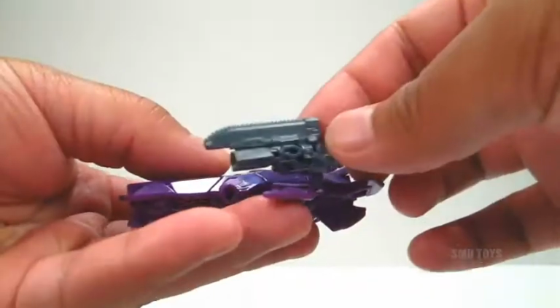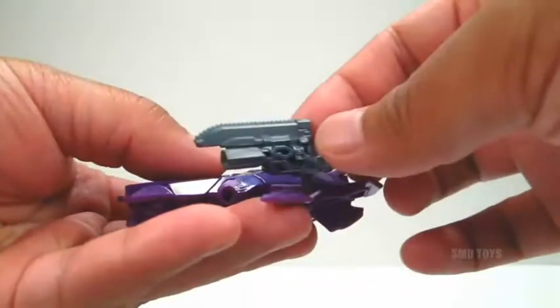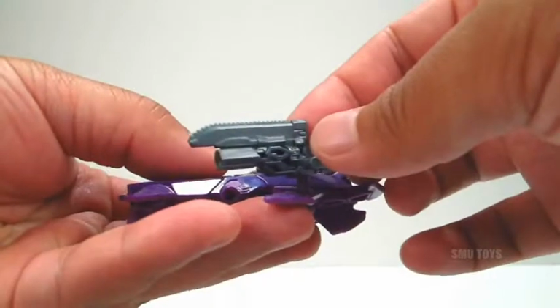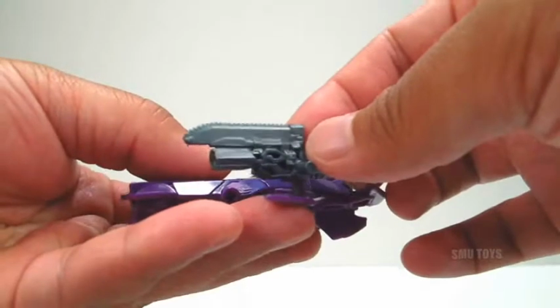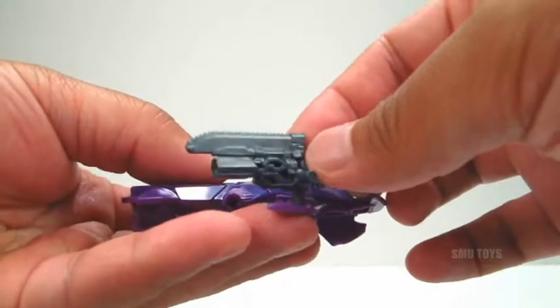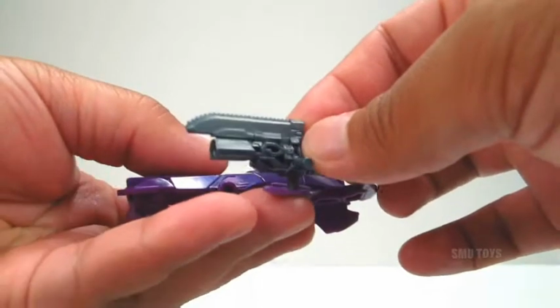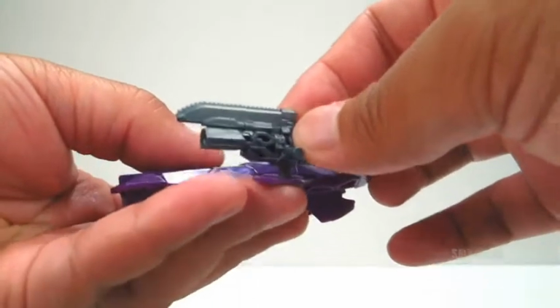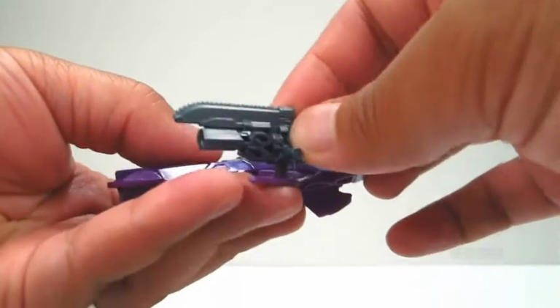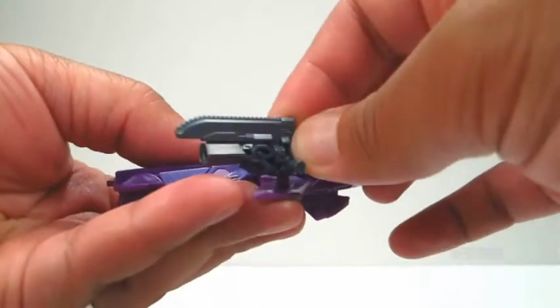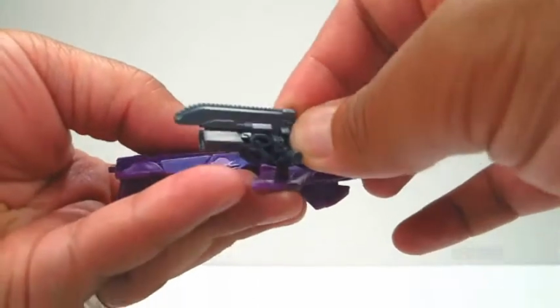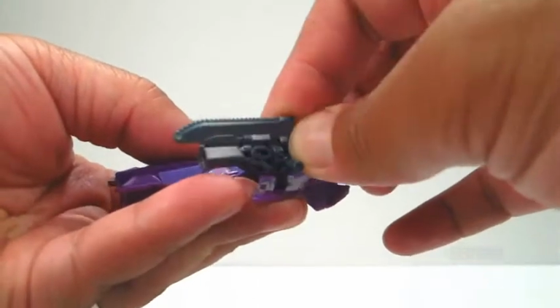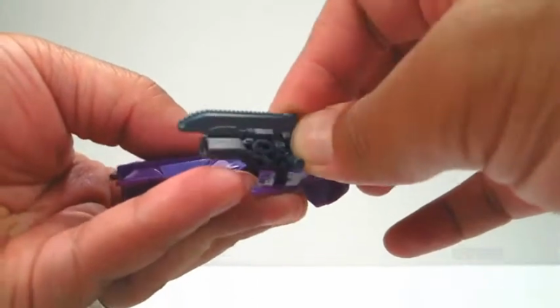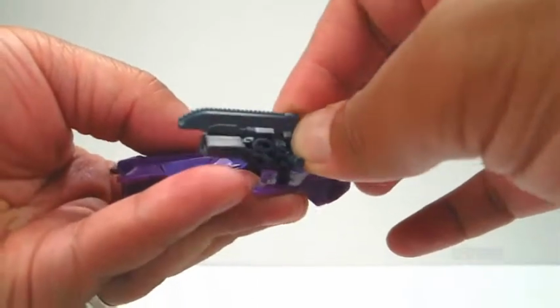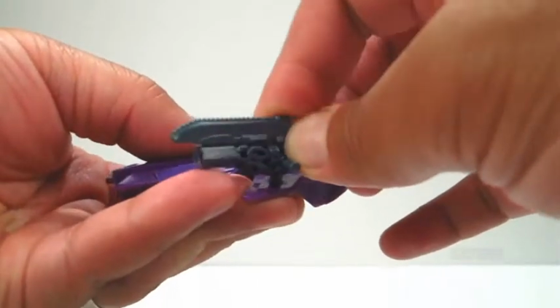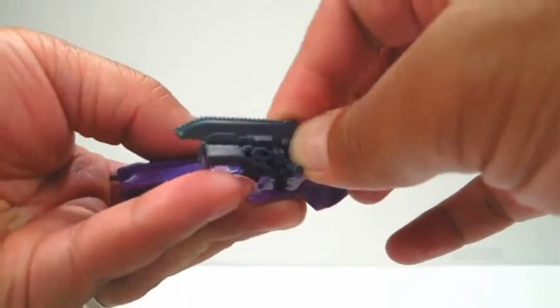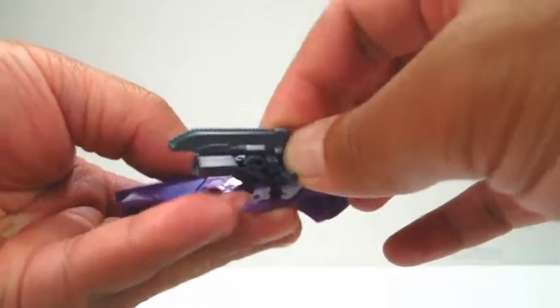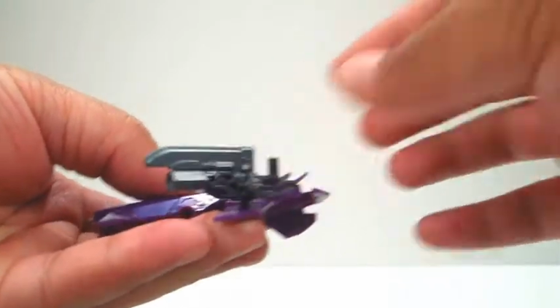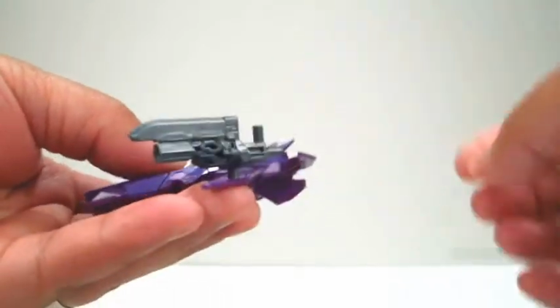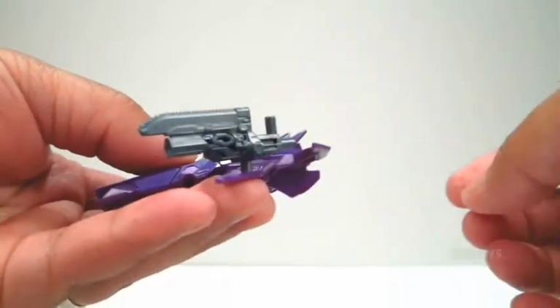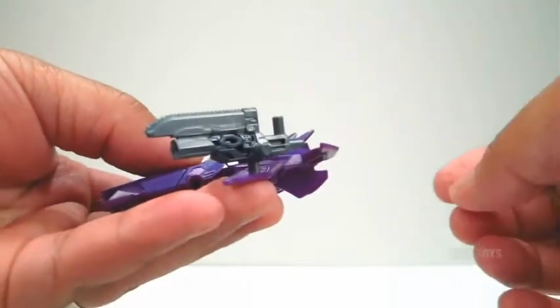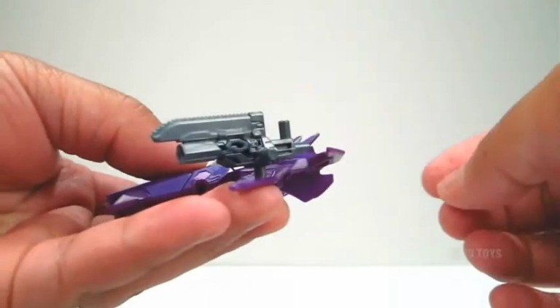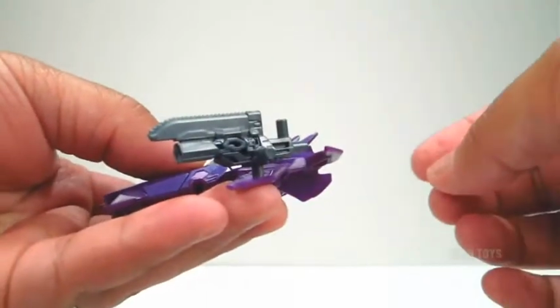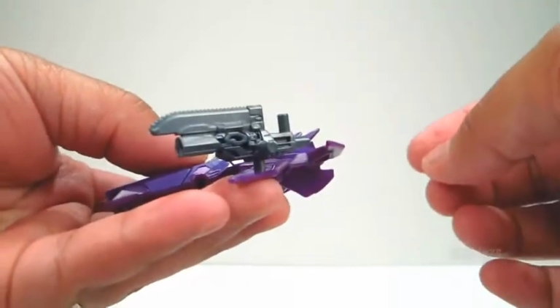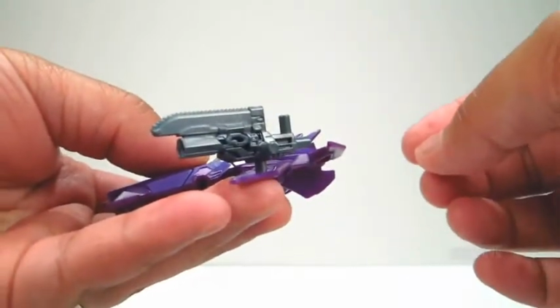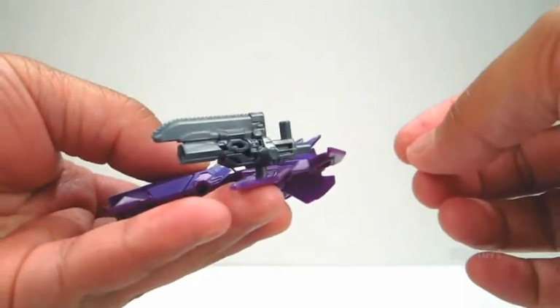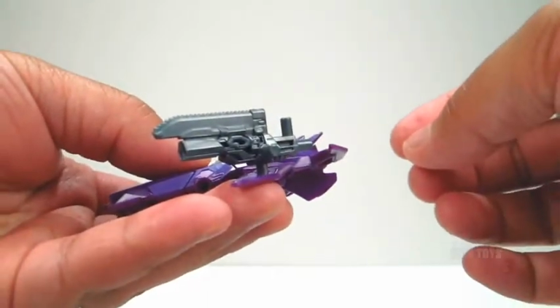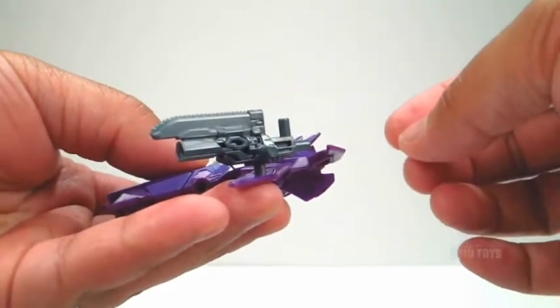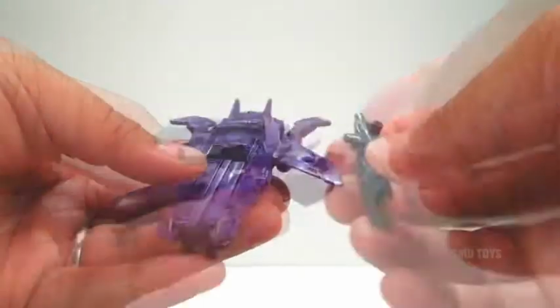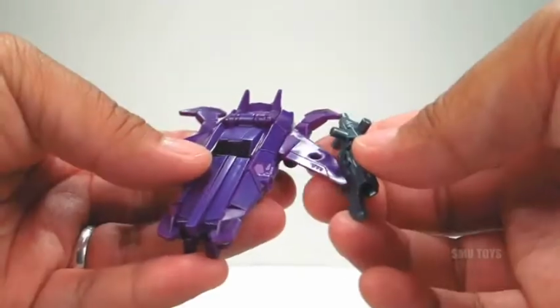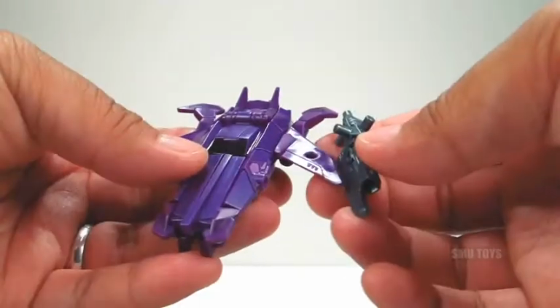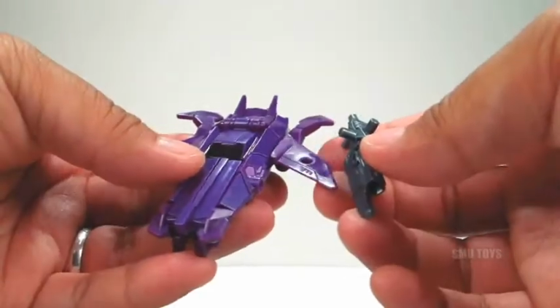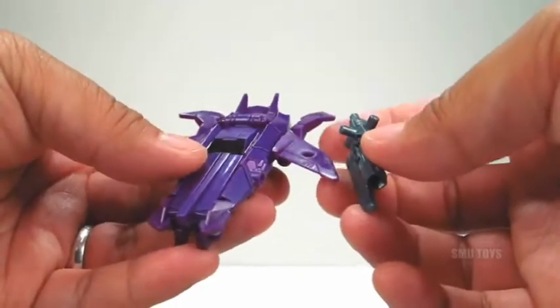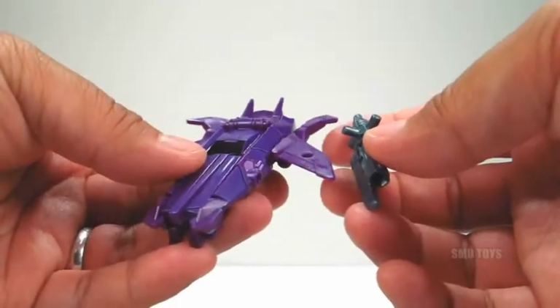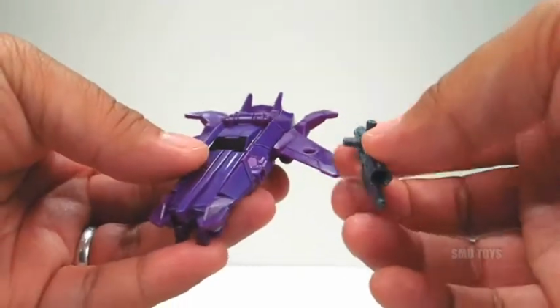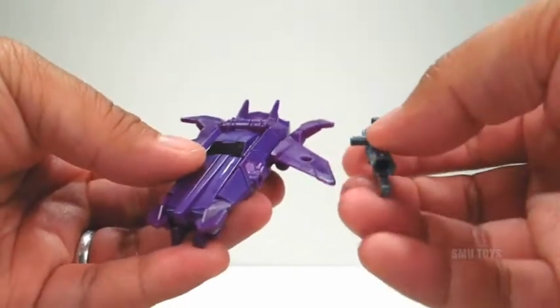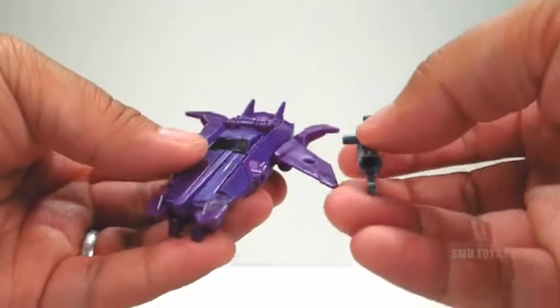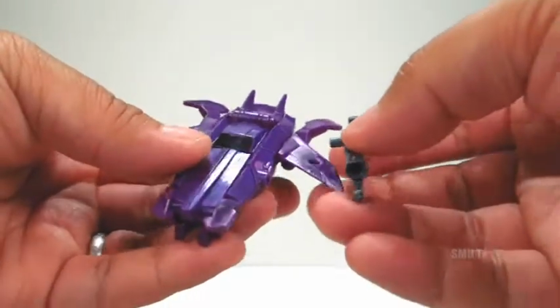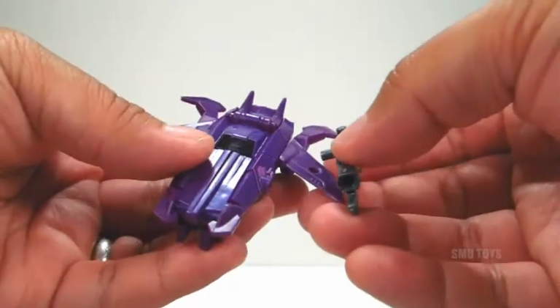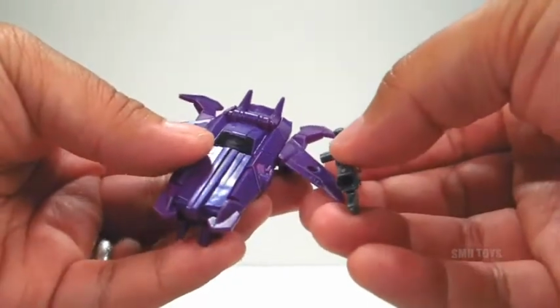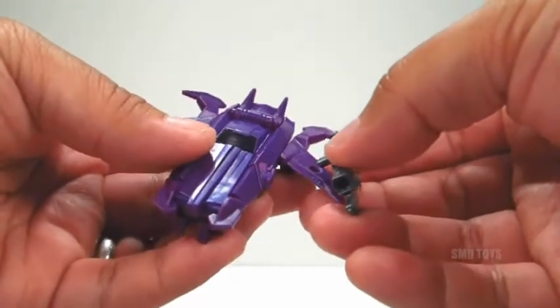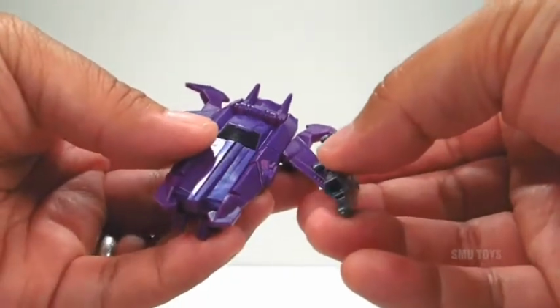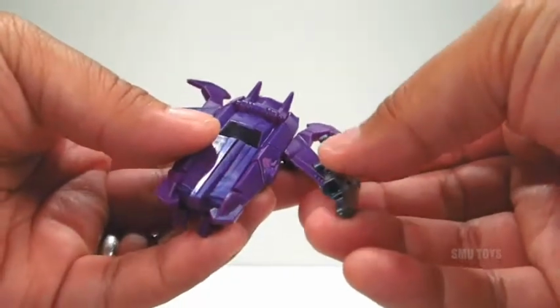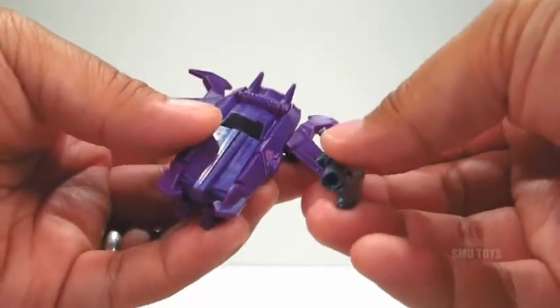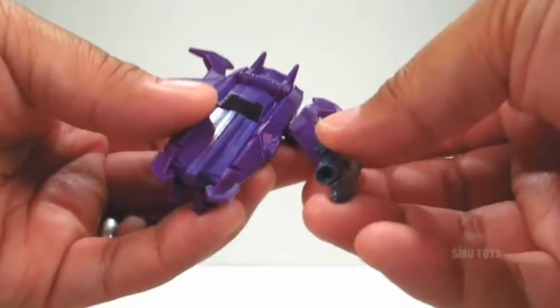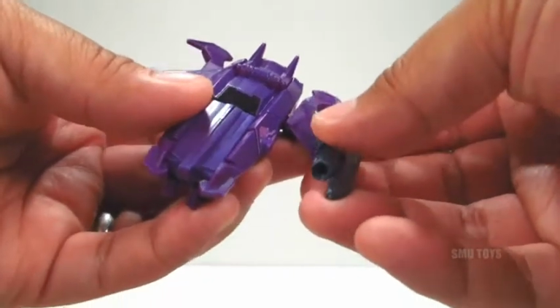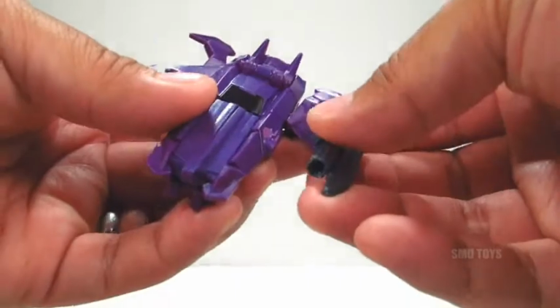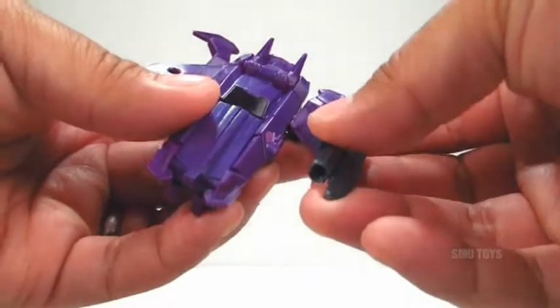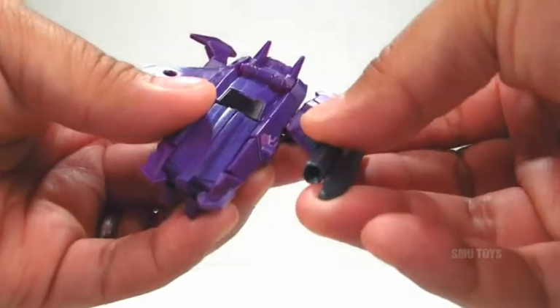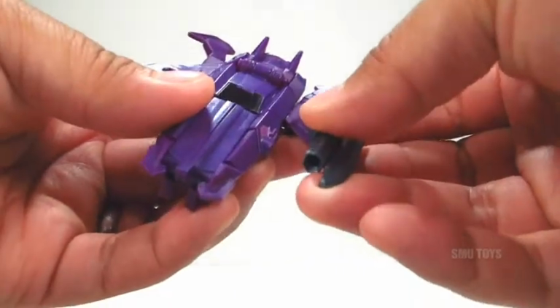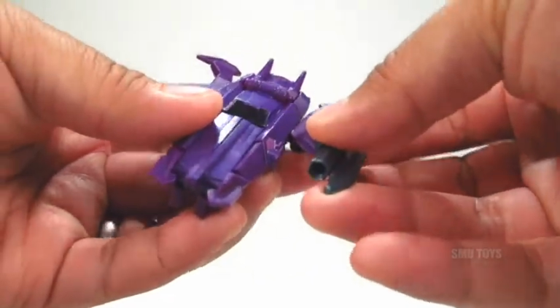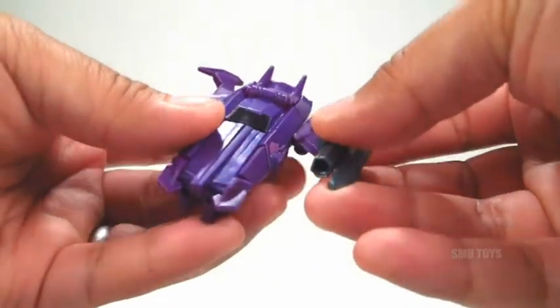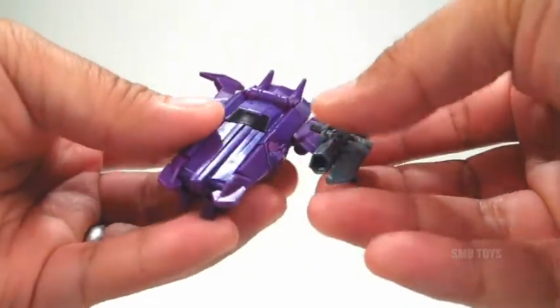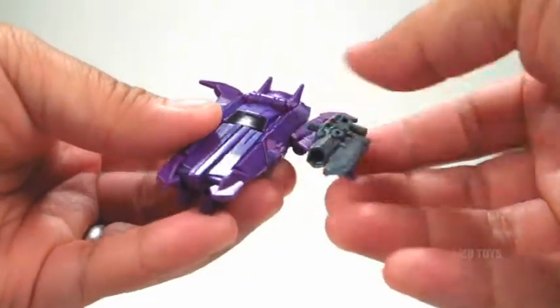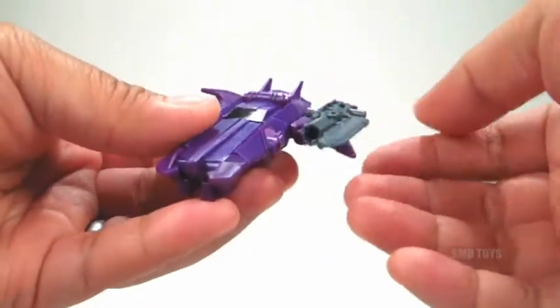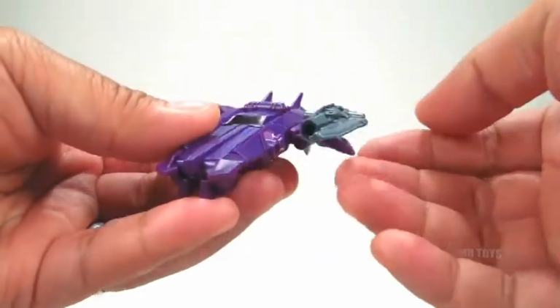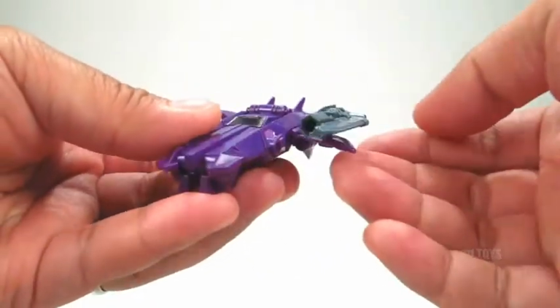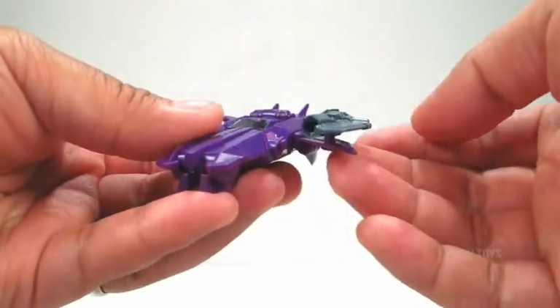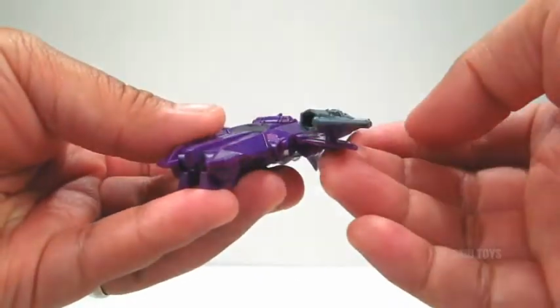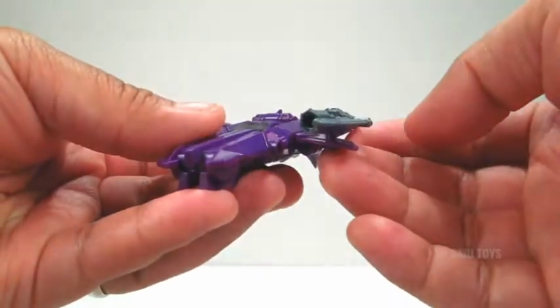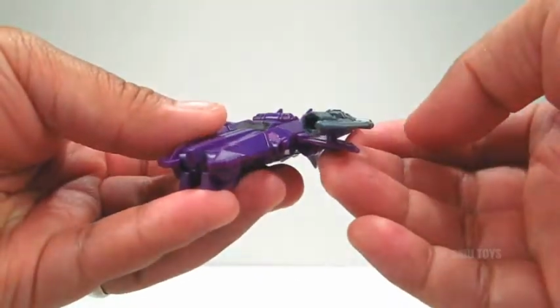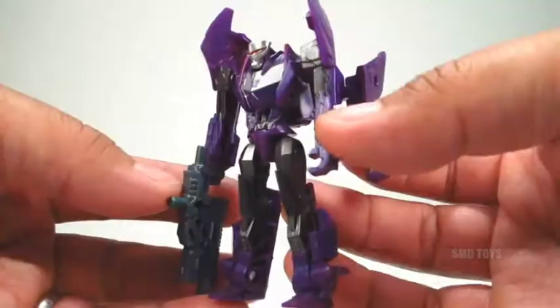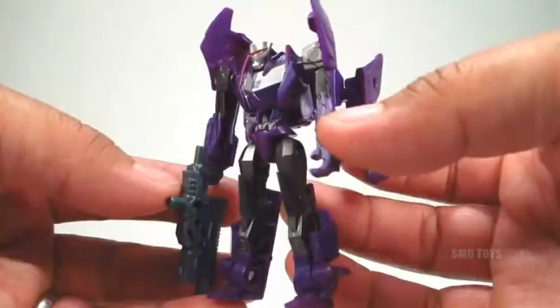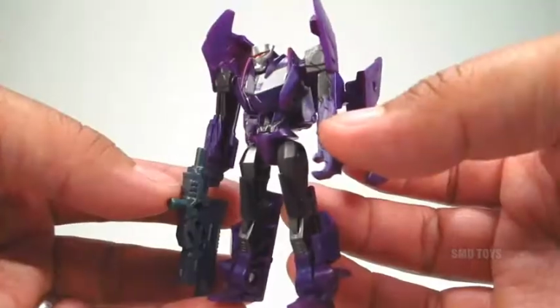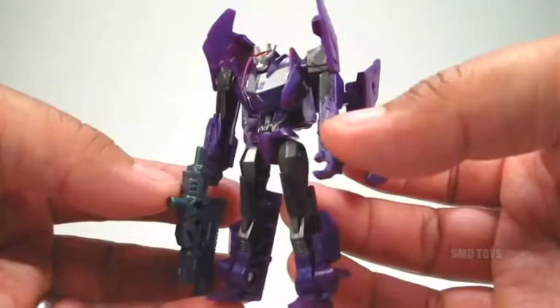The Hooksaw Cannon can be placed on the wings, like so. And again, due to the multiple pegs, you can attach it in various ways.